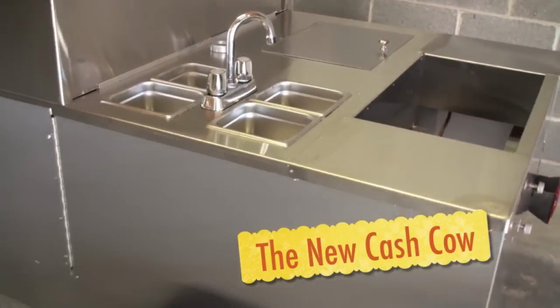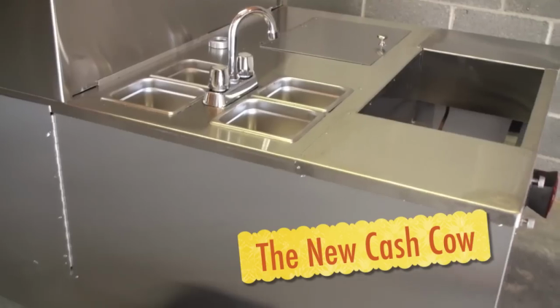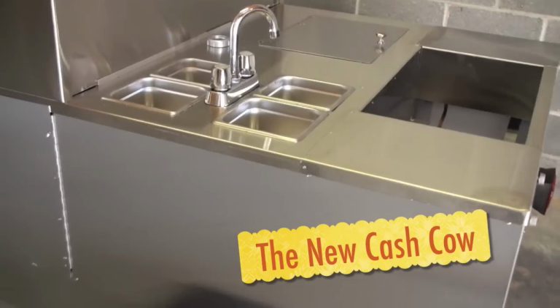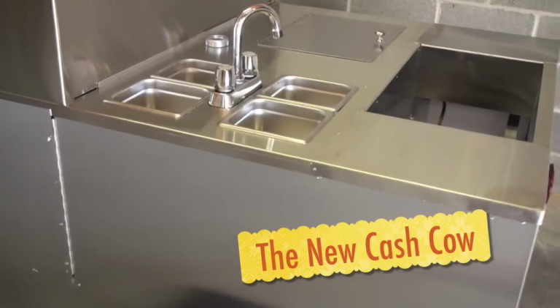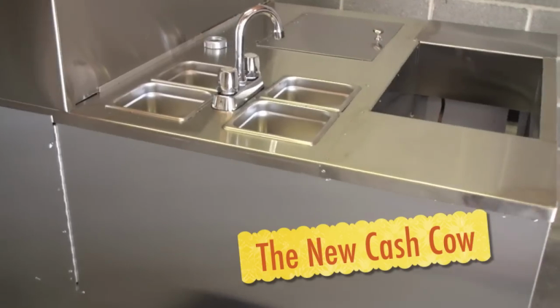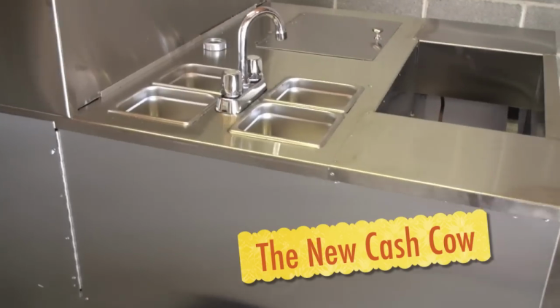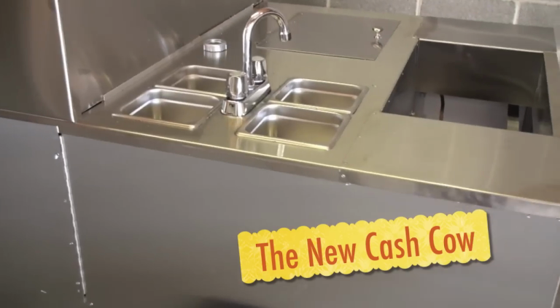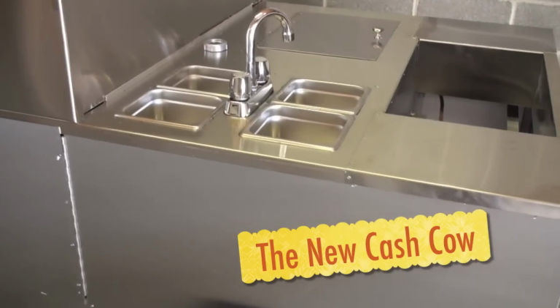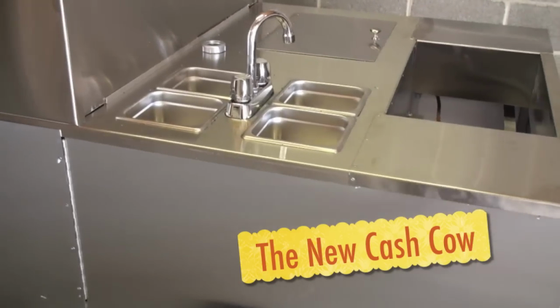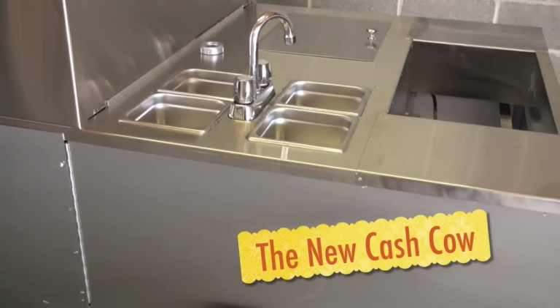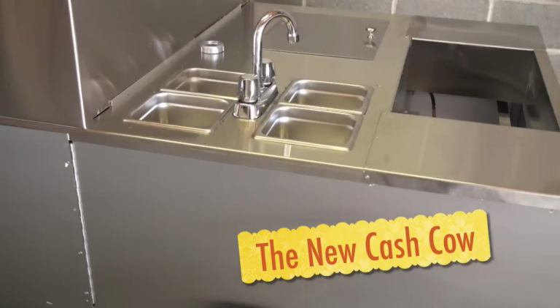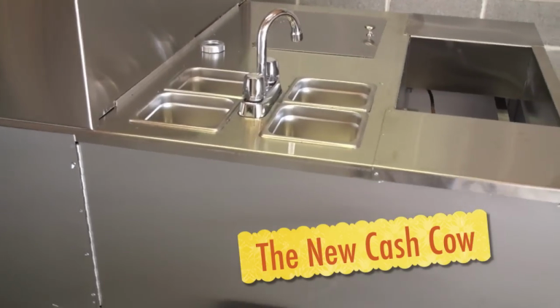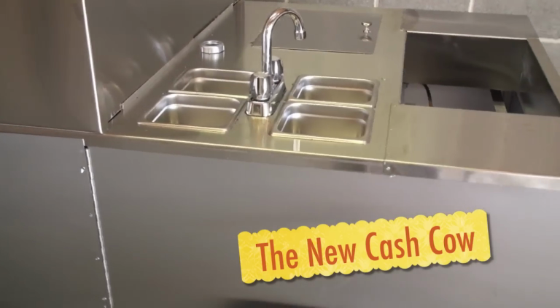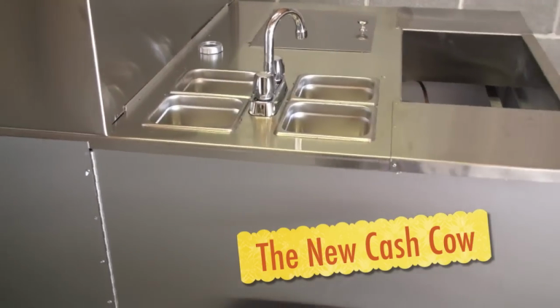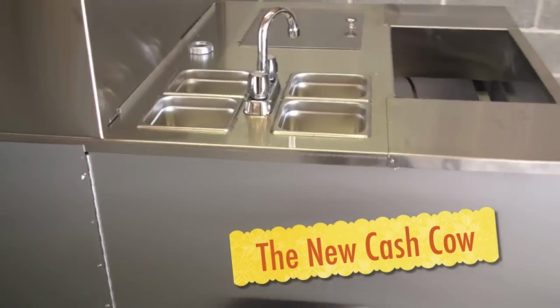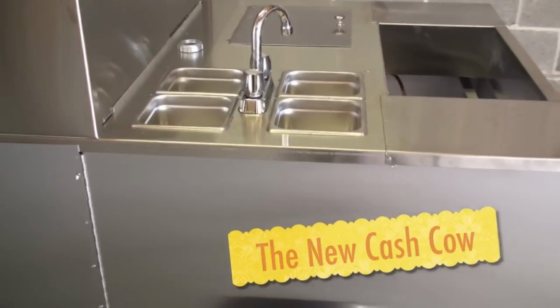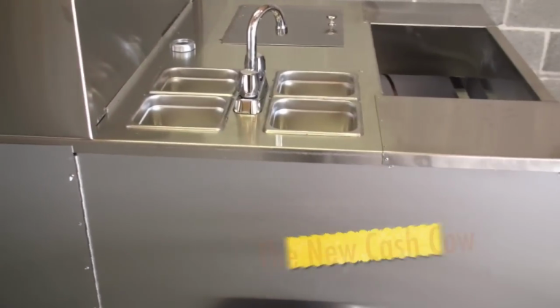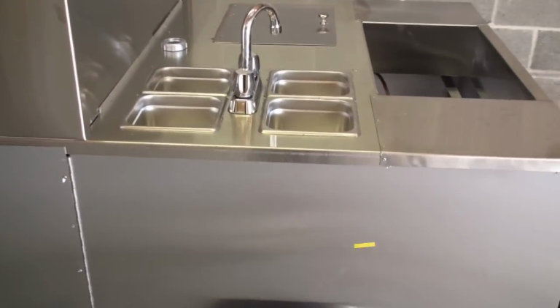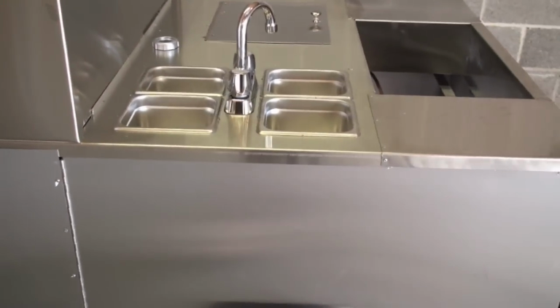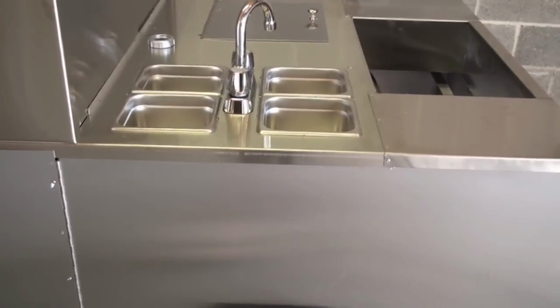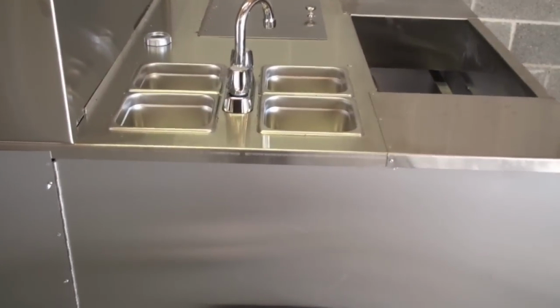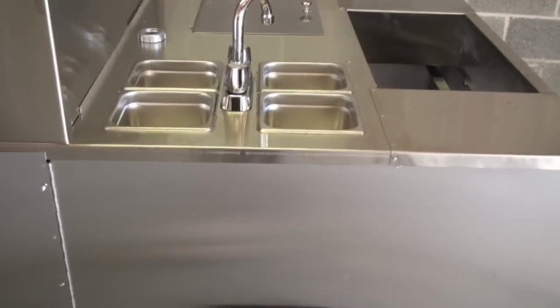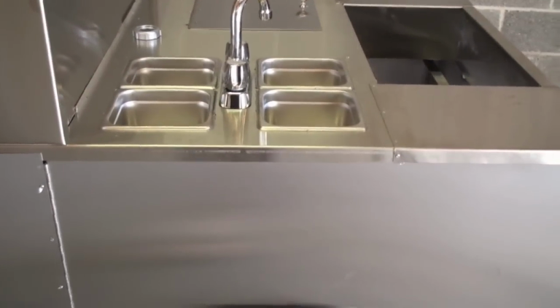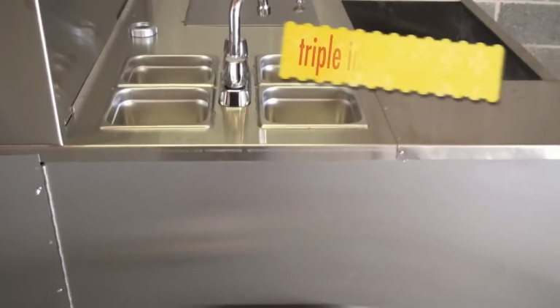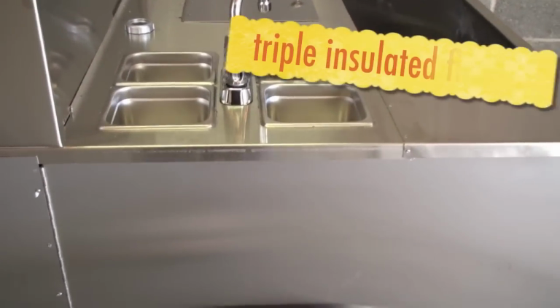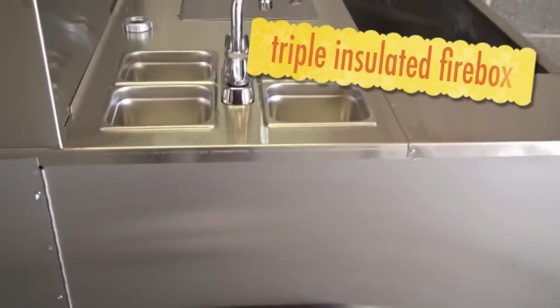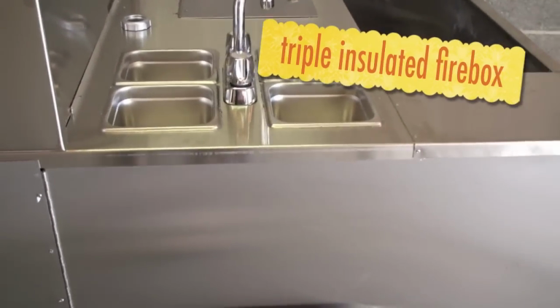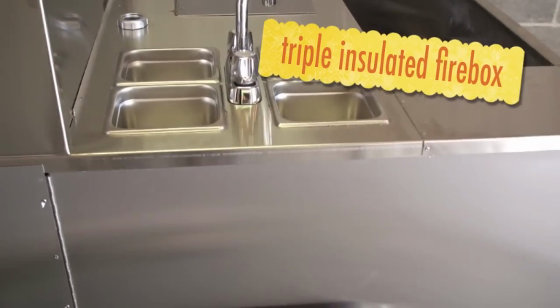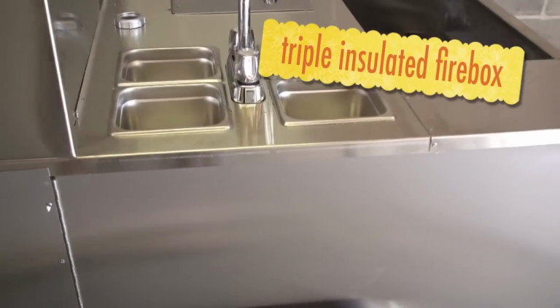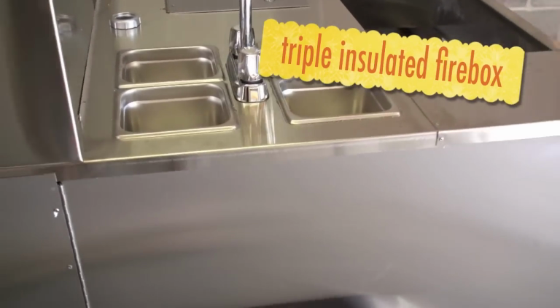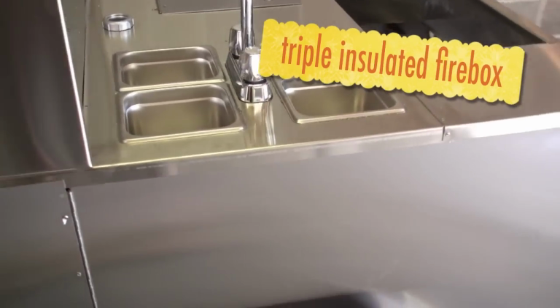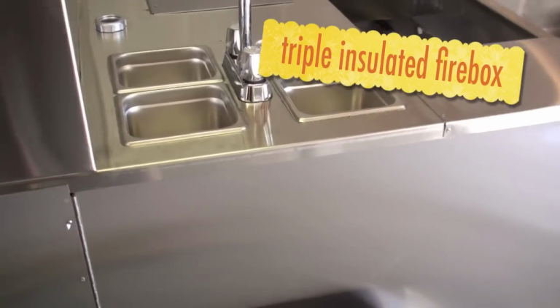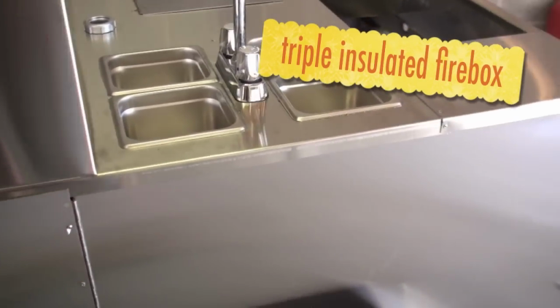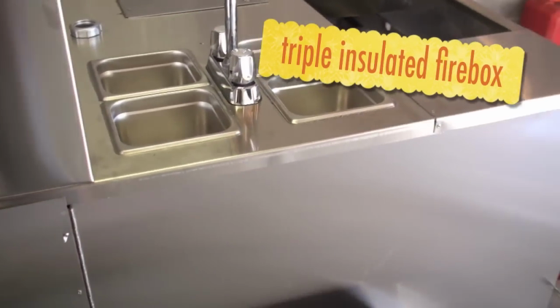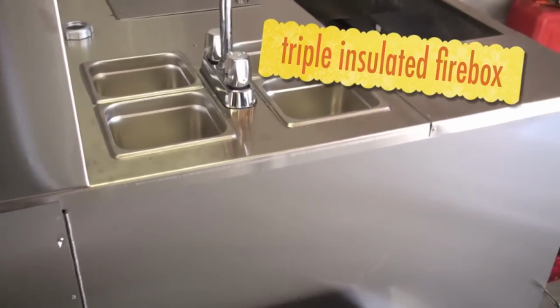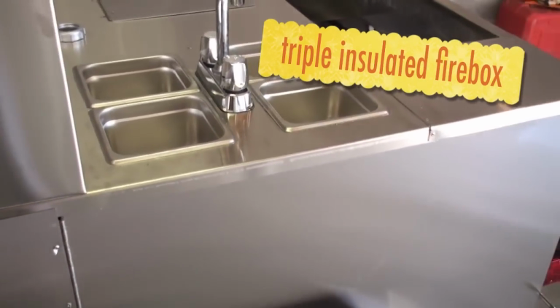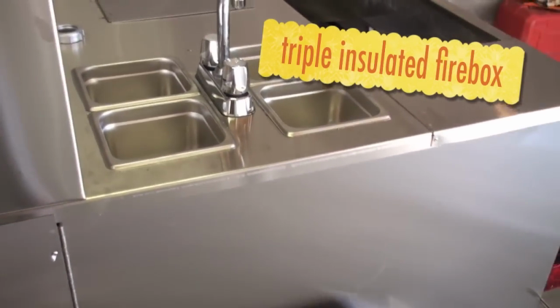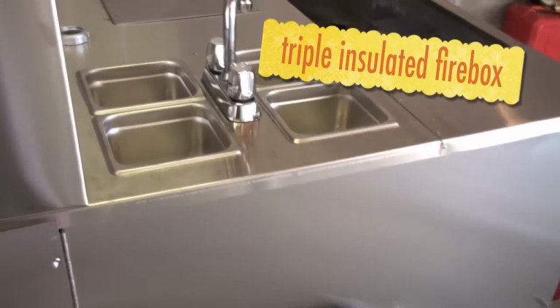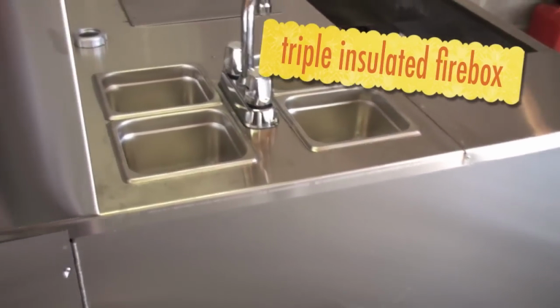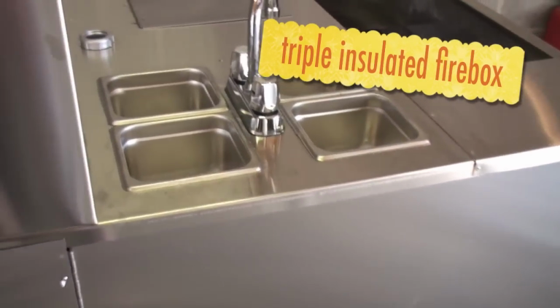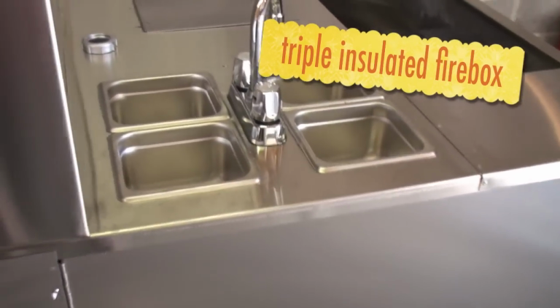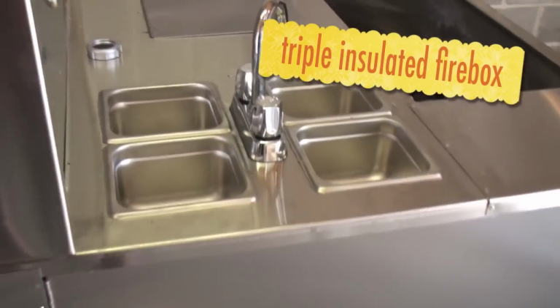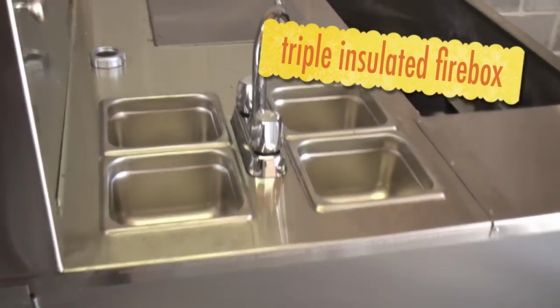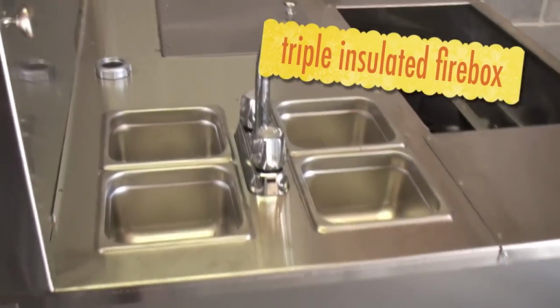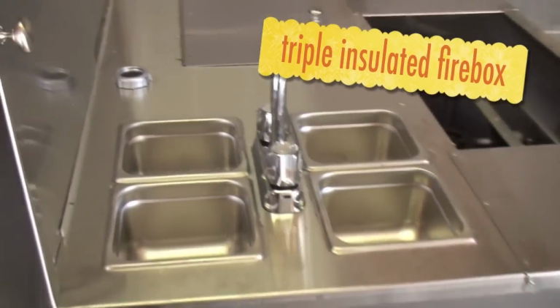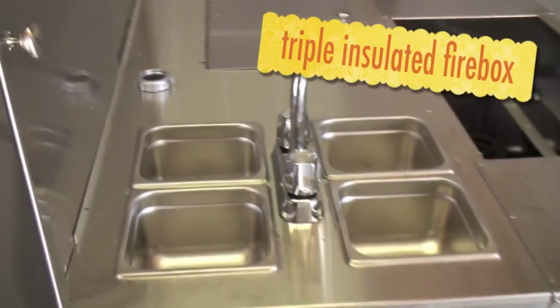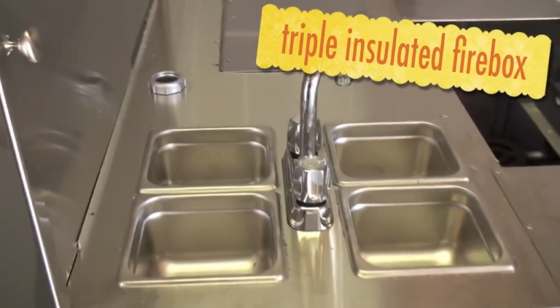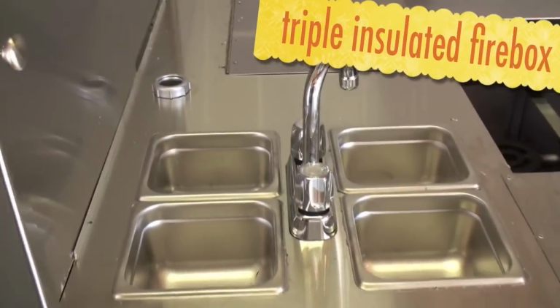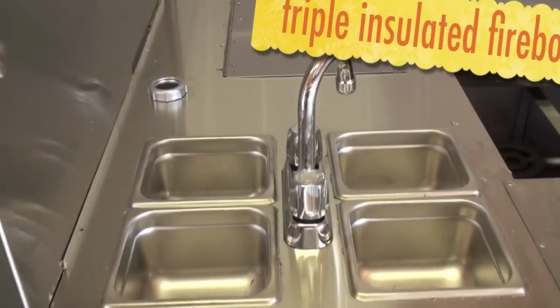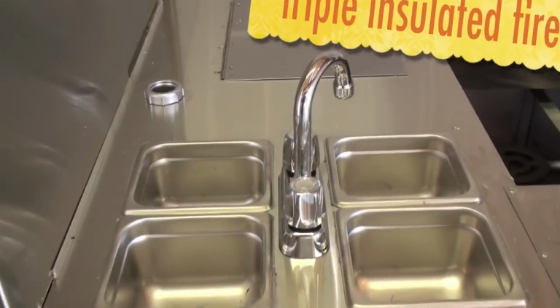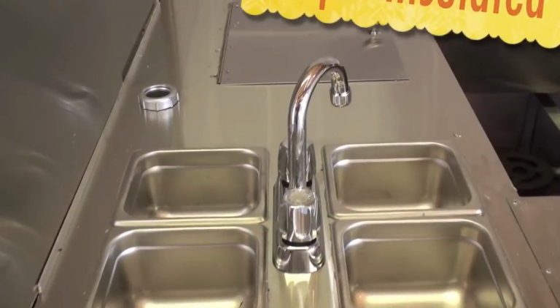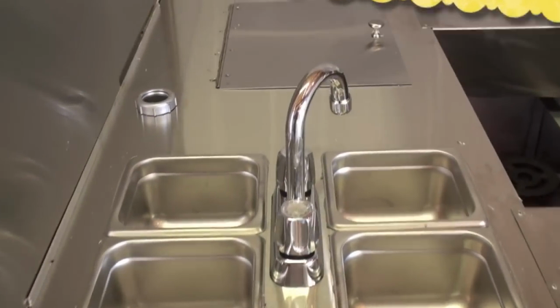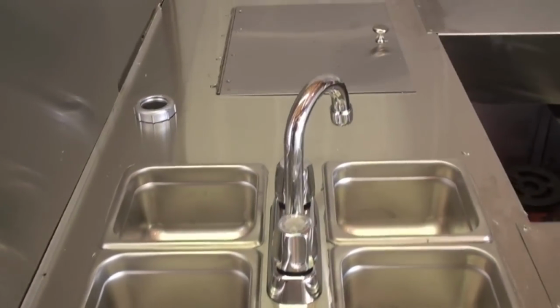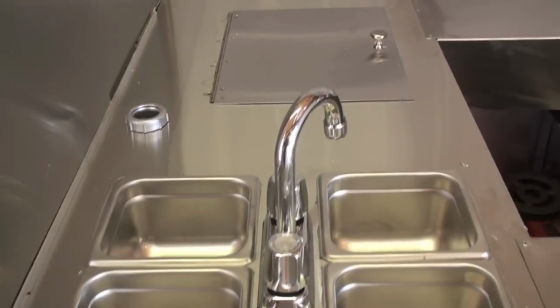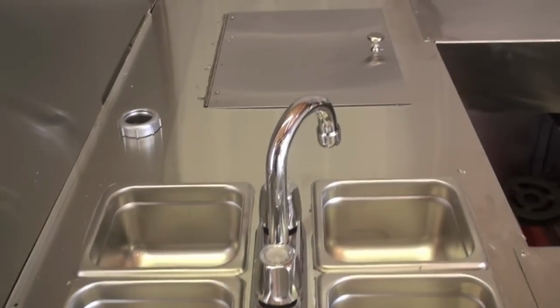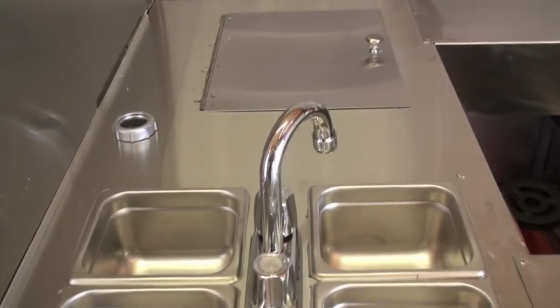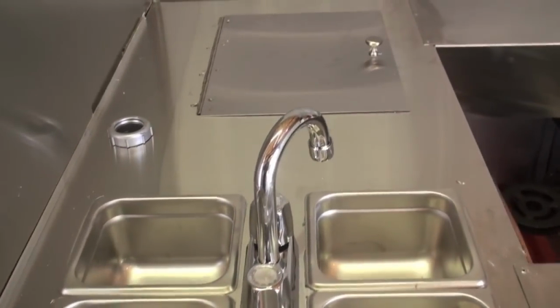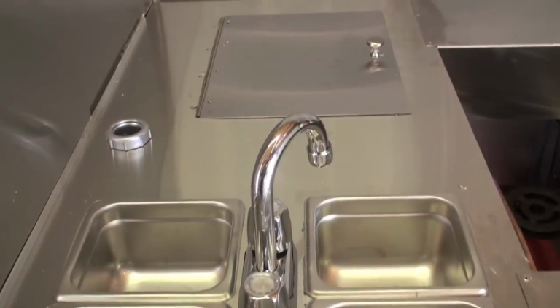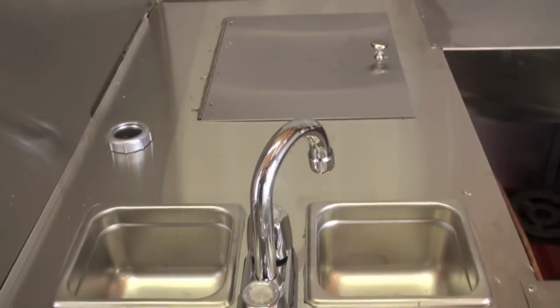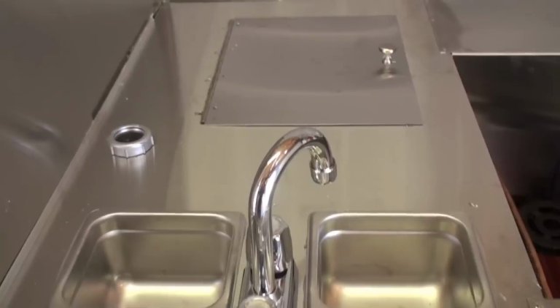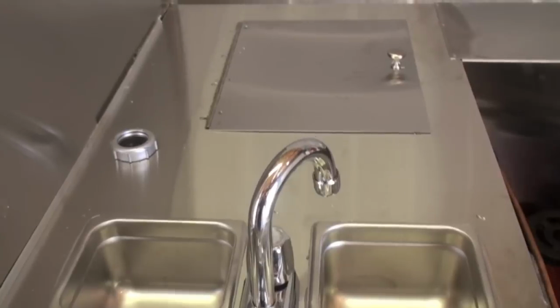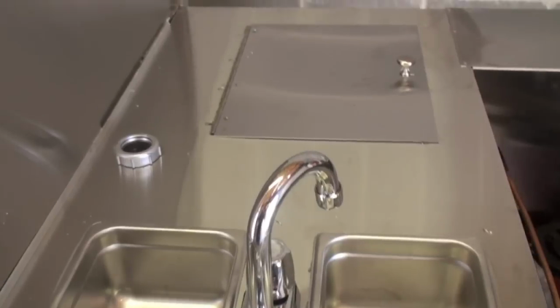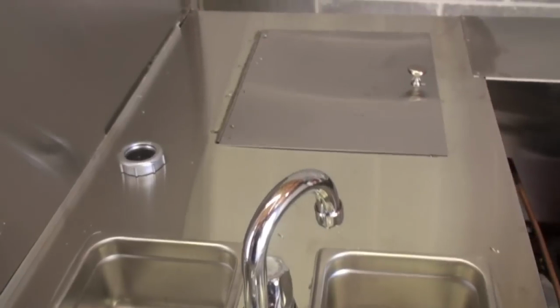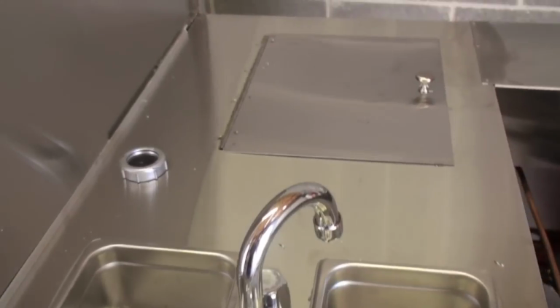When you get the optional sink system, it will have four sinks. You can choose less if you'd like, and there will be larger sinks.